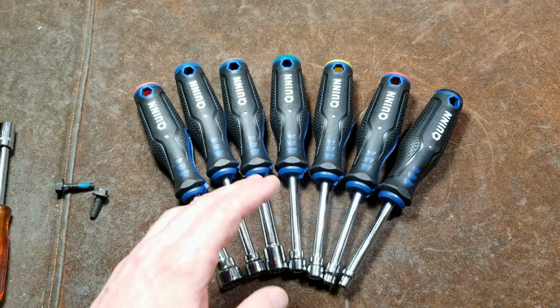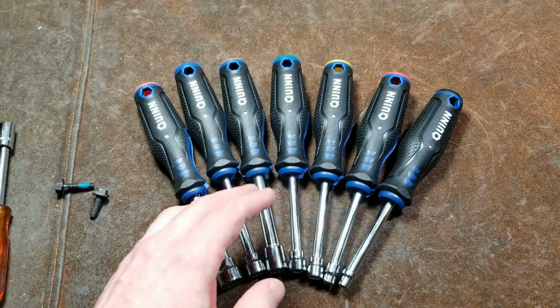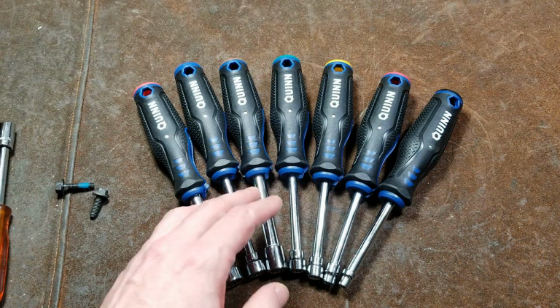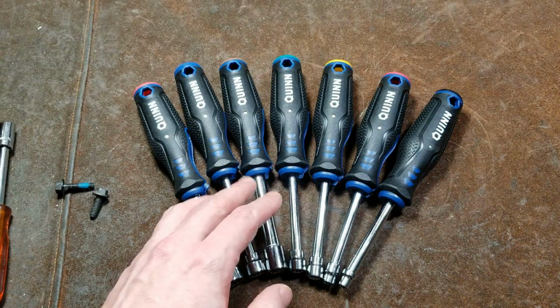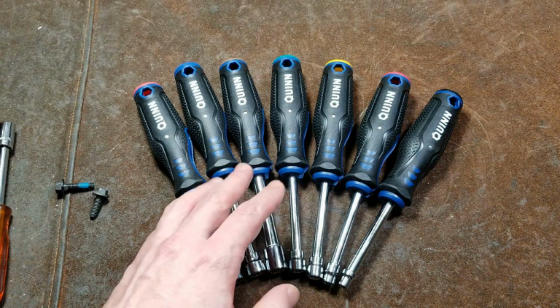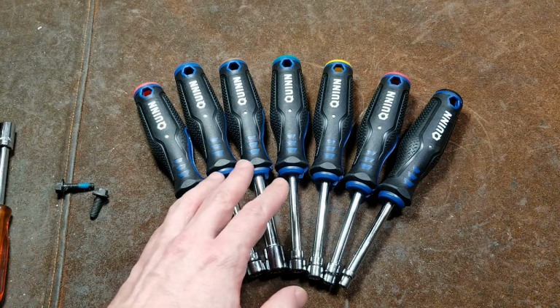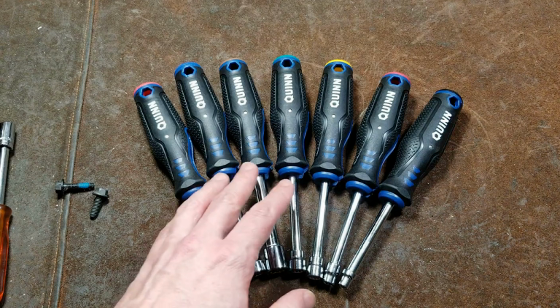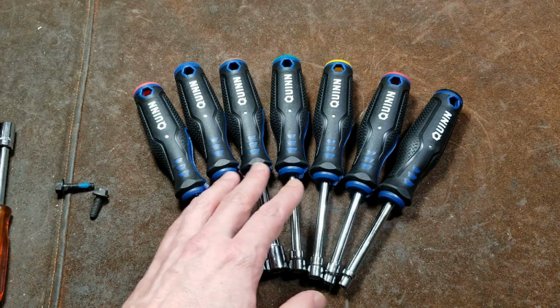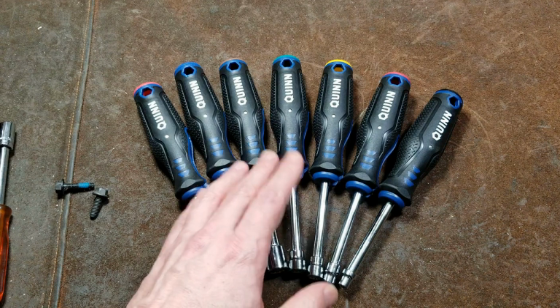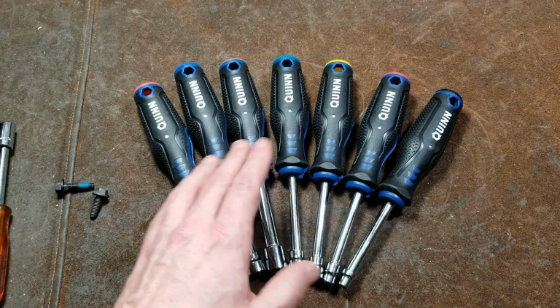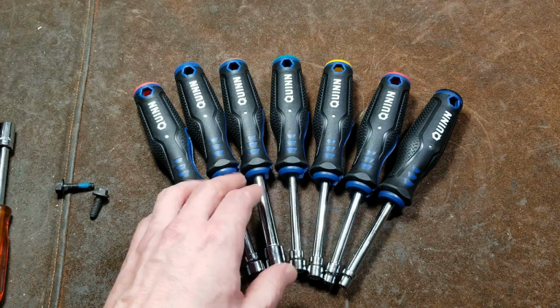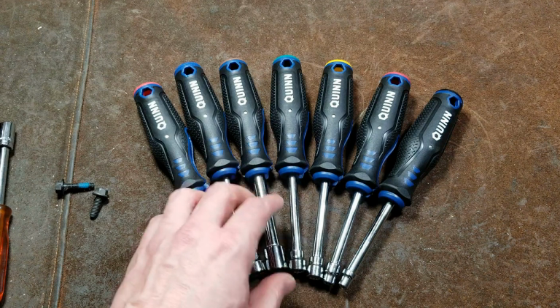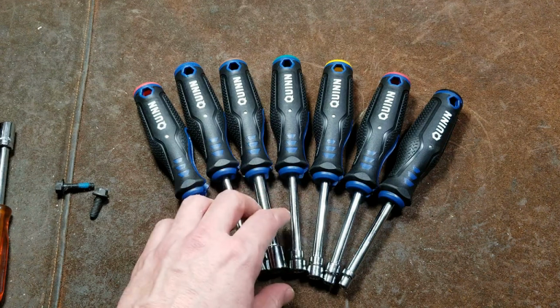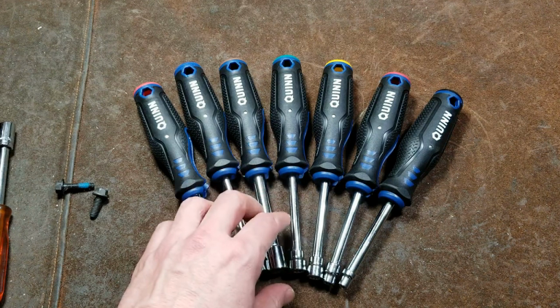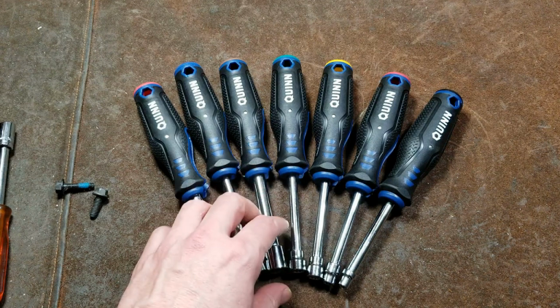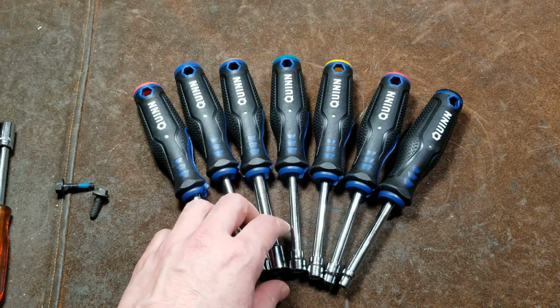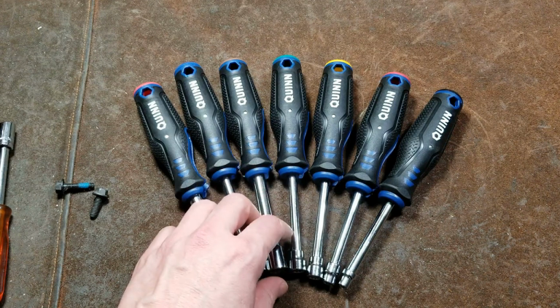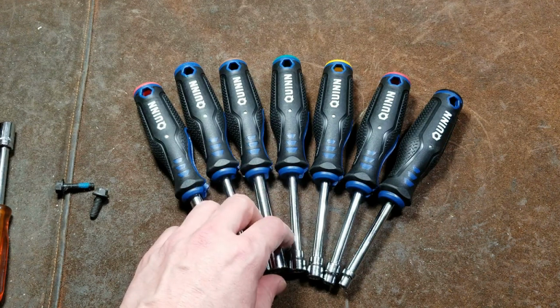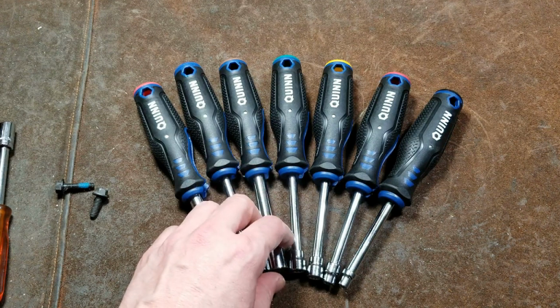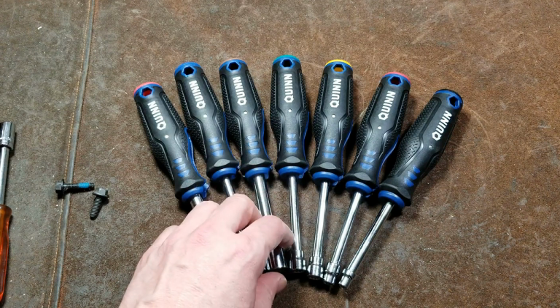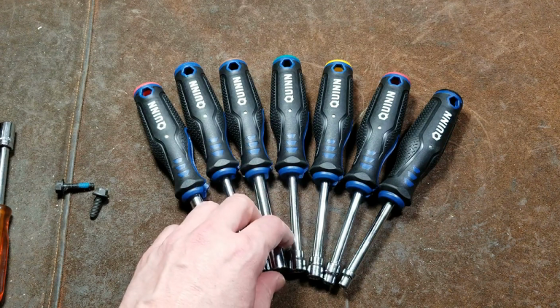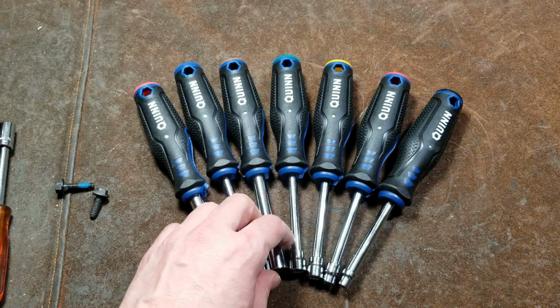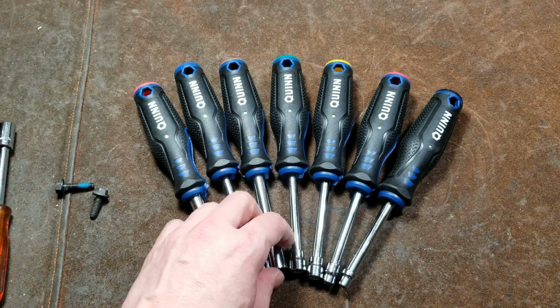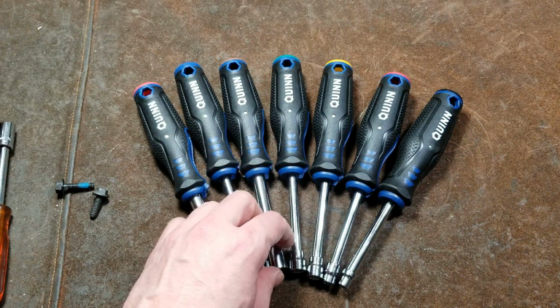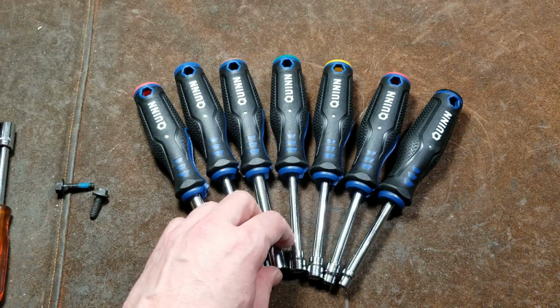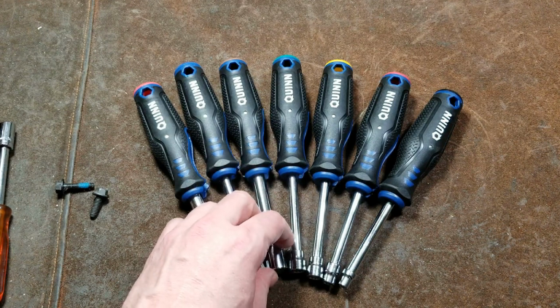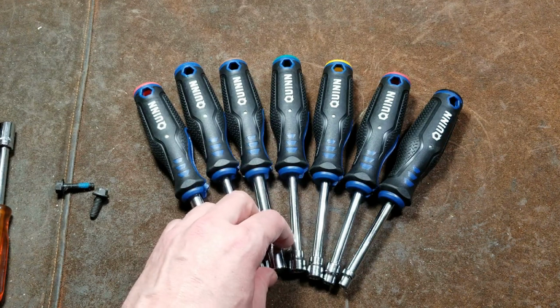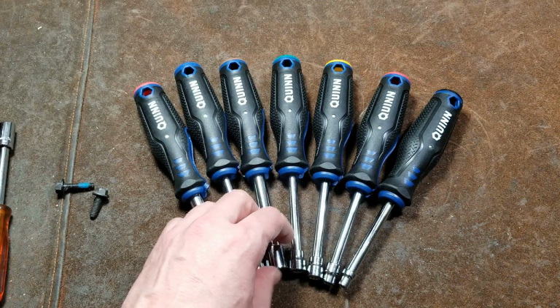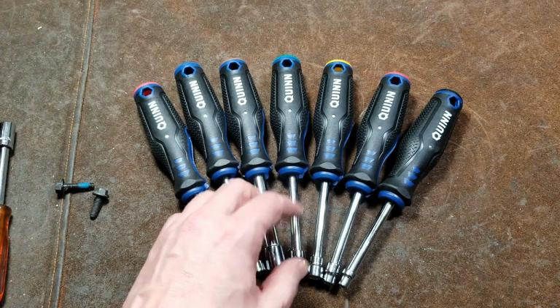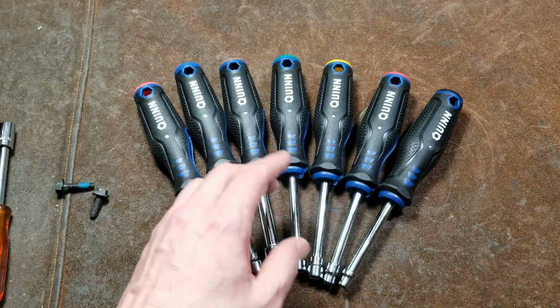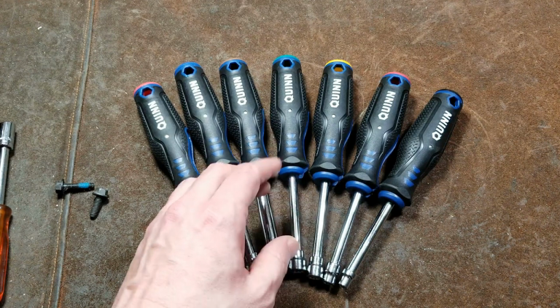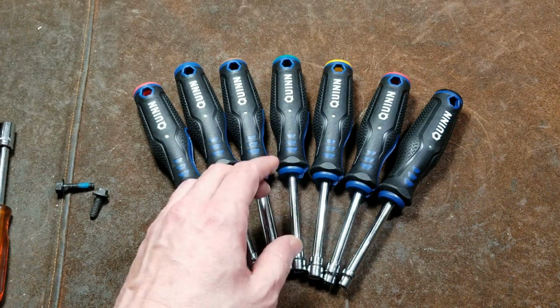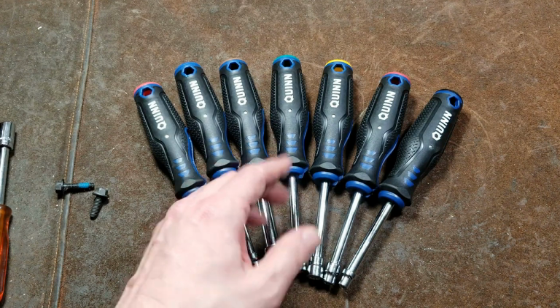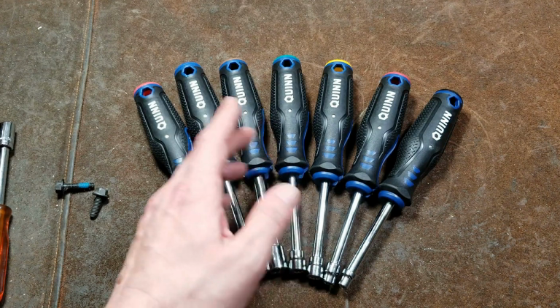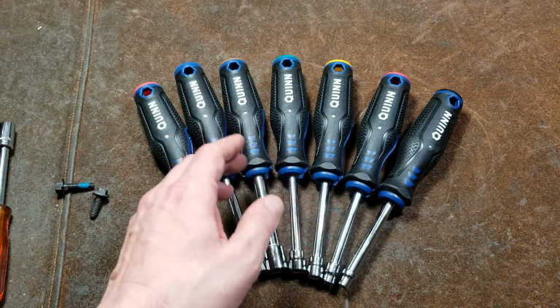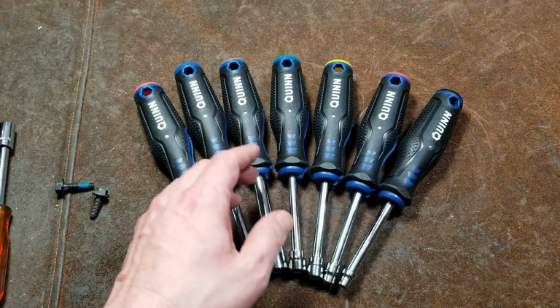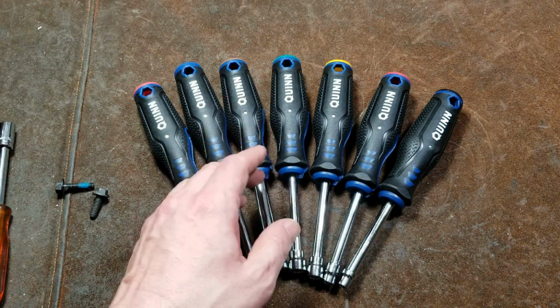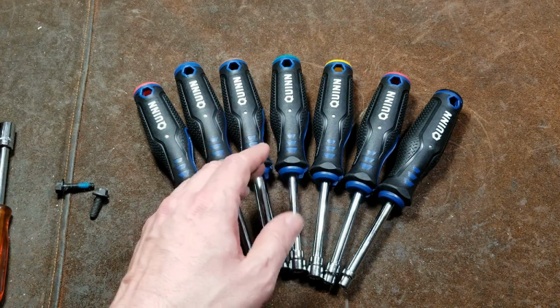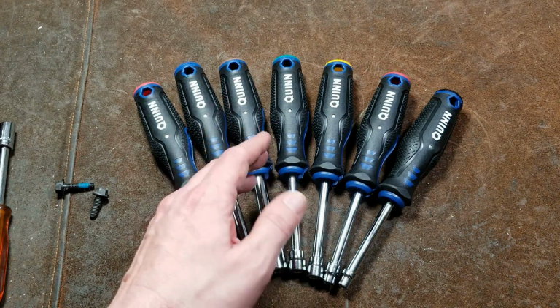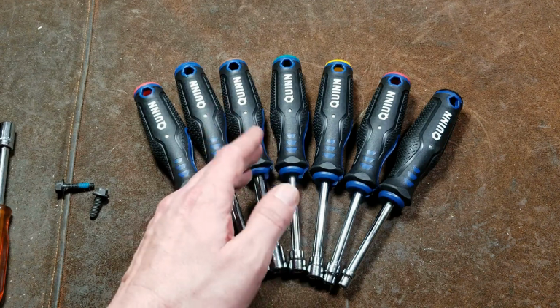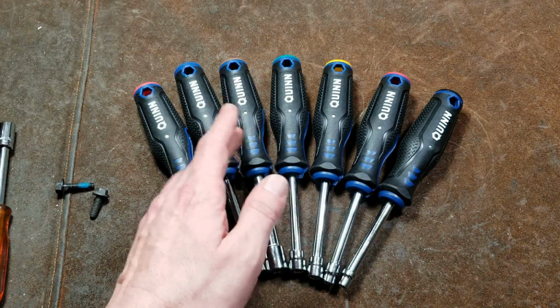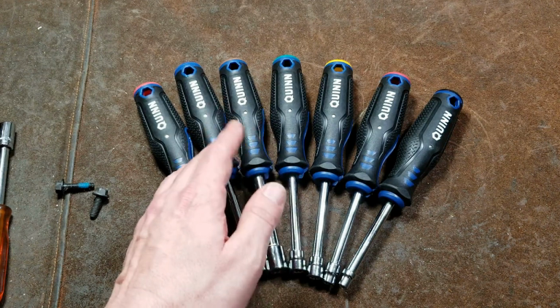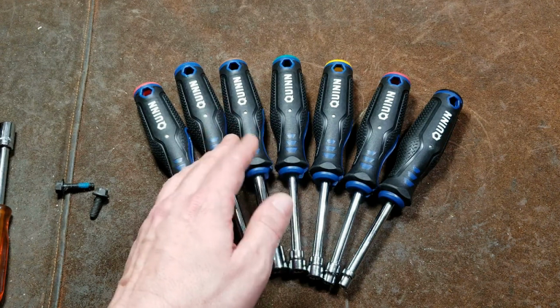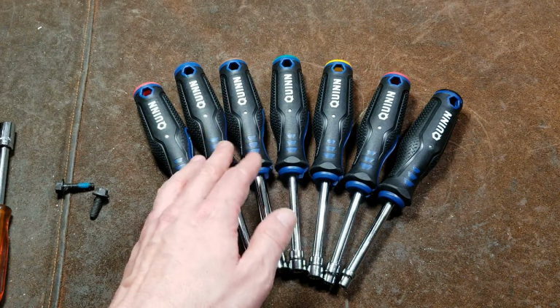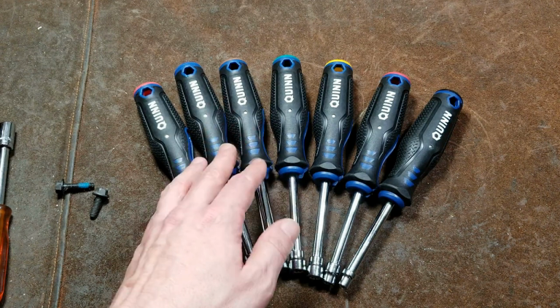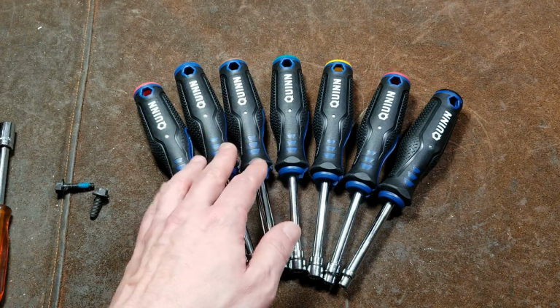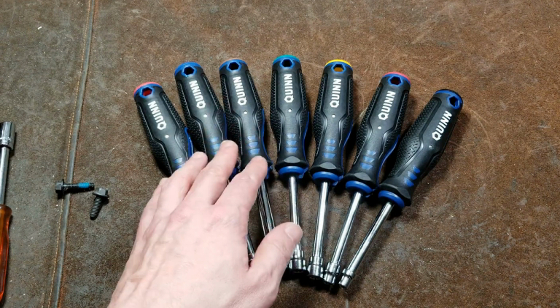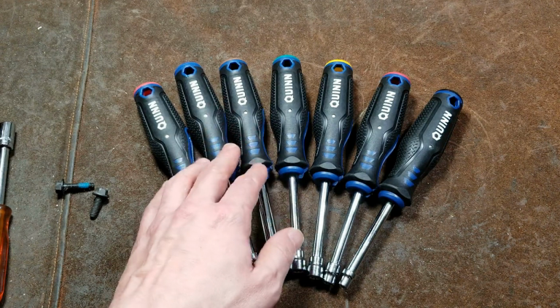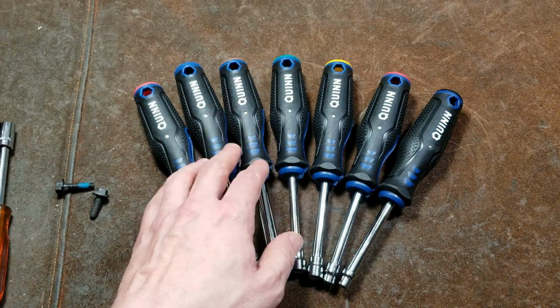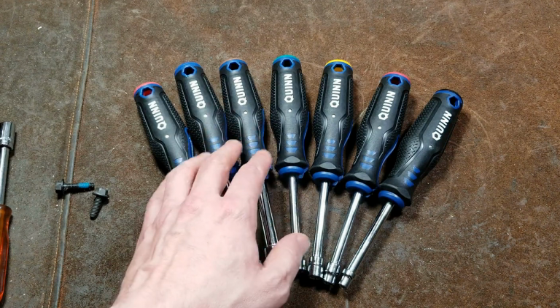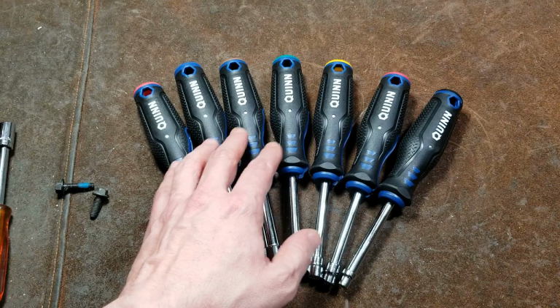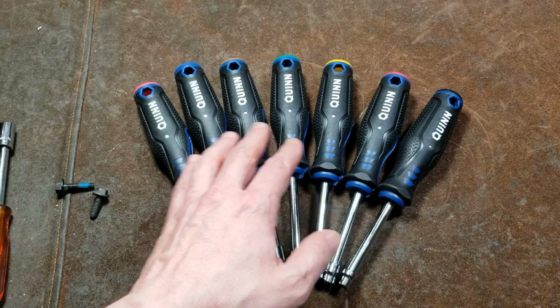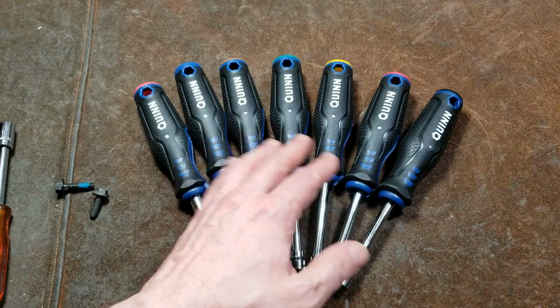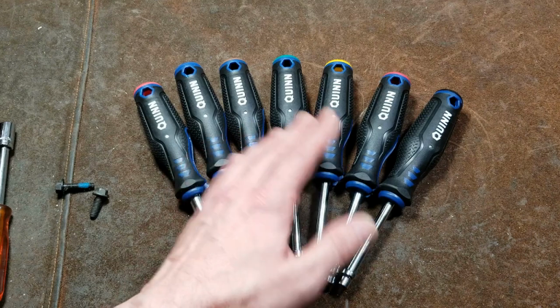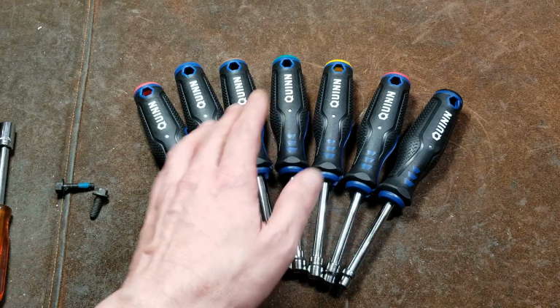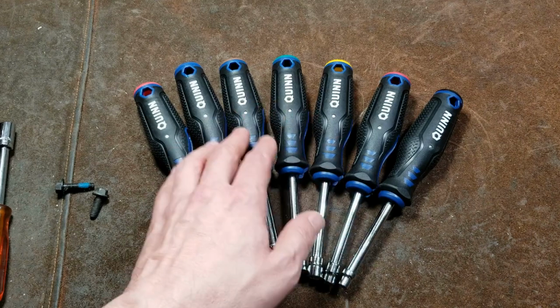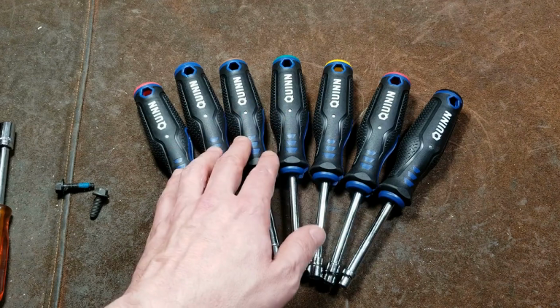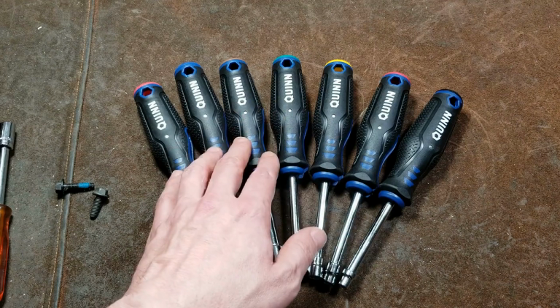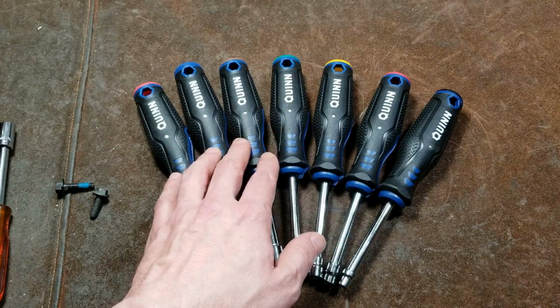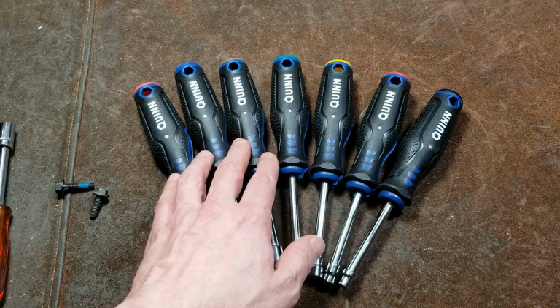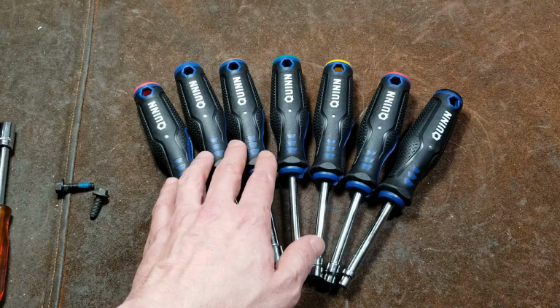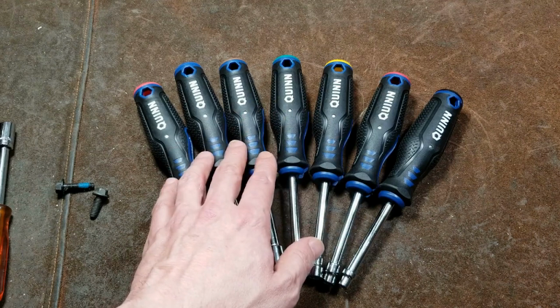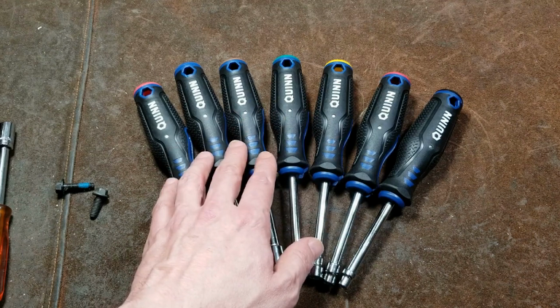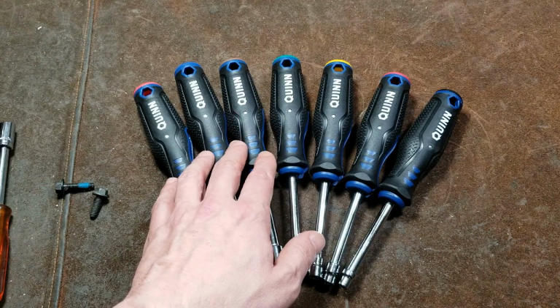Cadis Maximus here, this time with a review of the Harbor Freight Quinn Universal T-Handle Nut Drivers Set, 7-piece set.